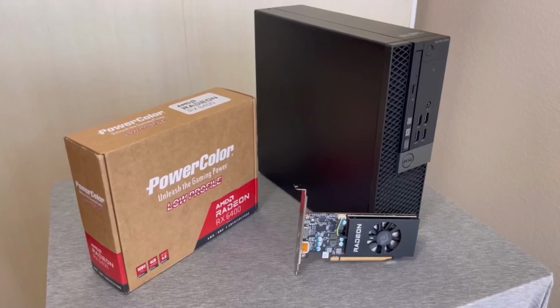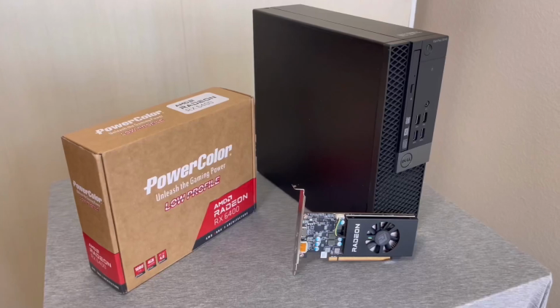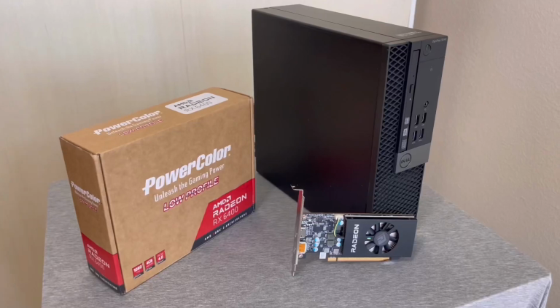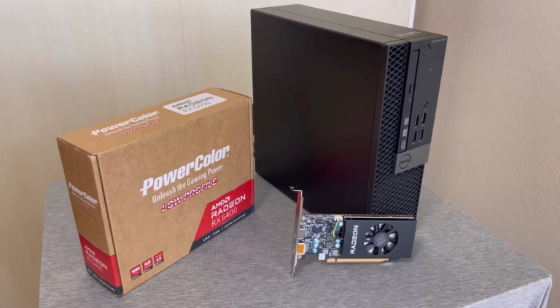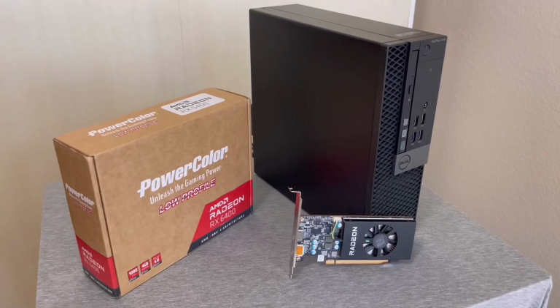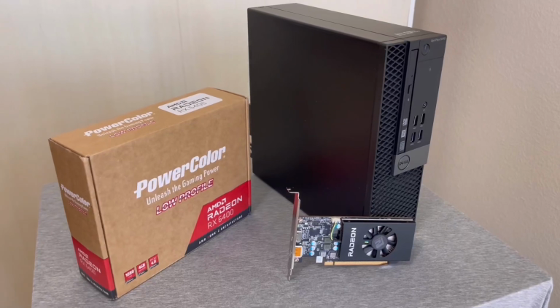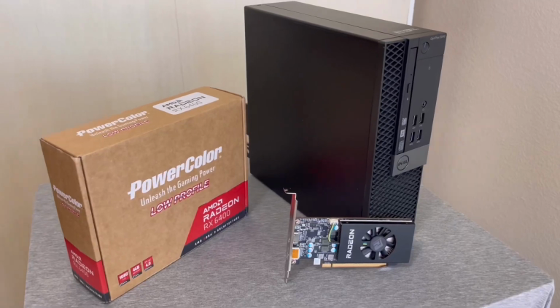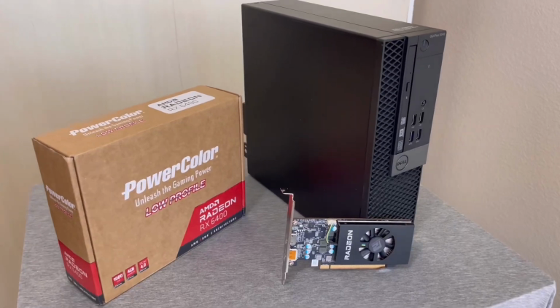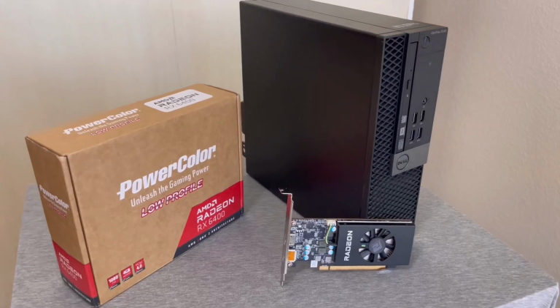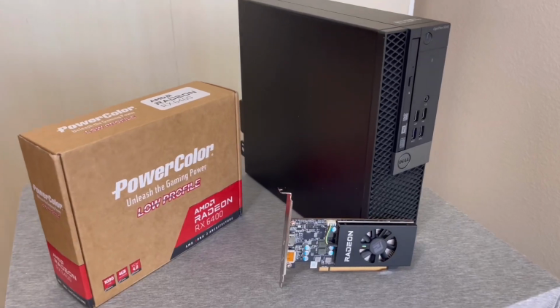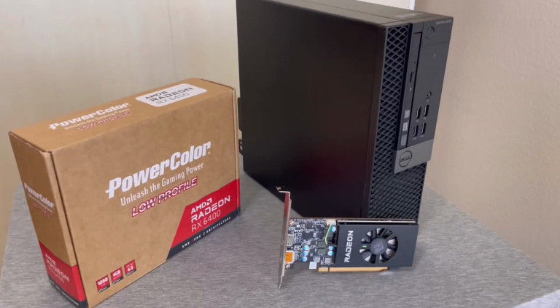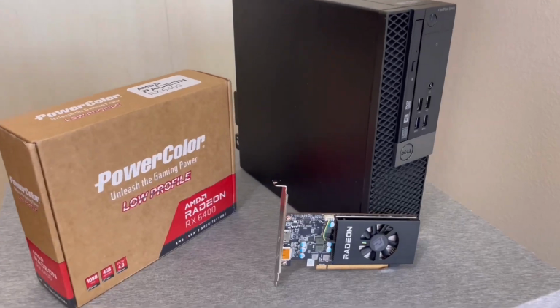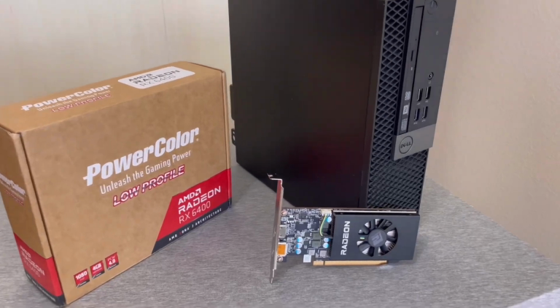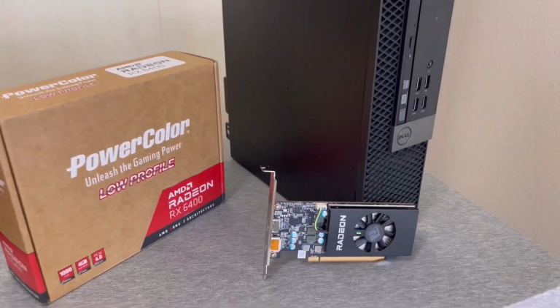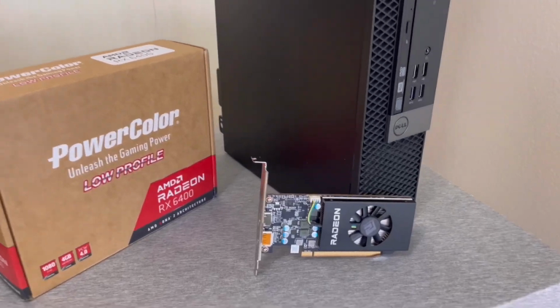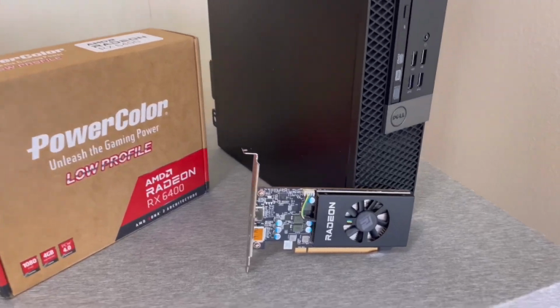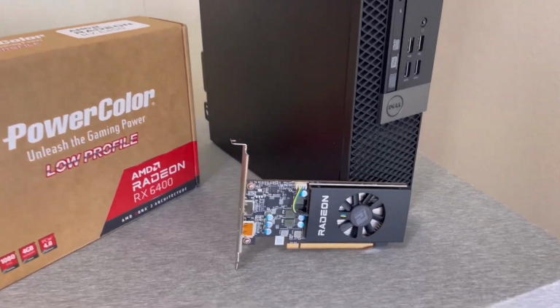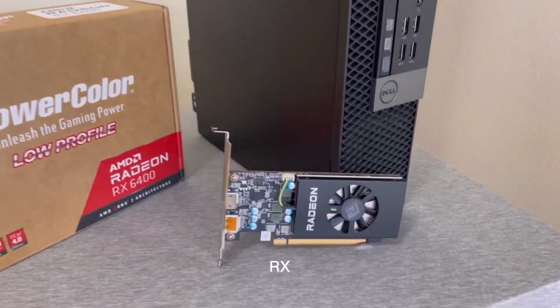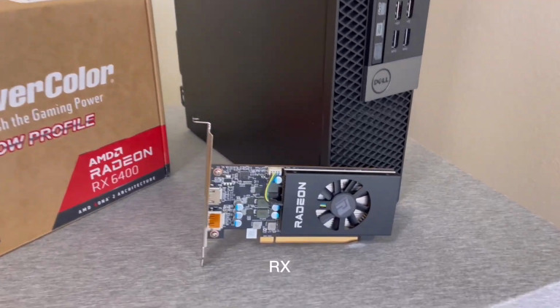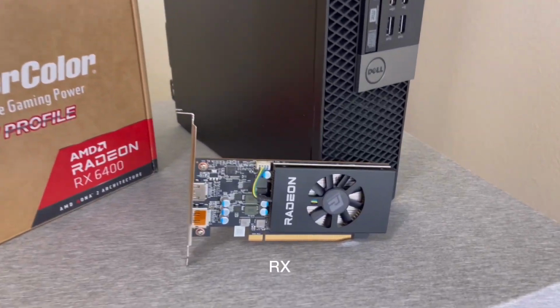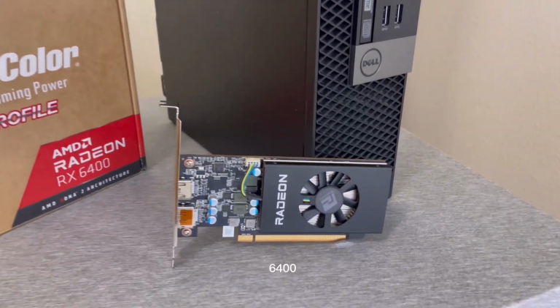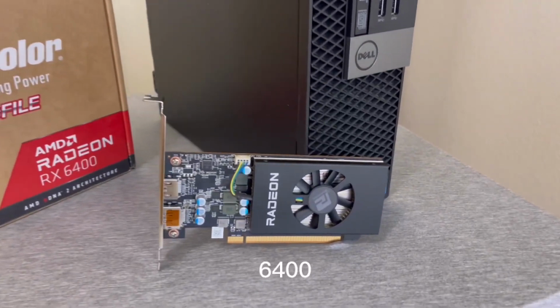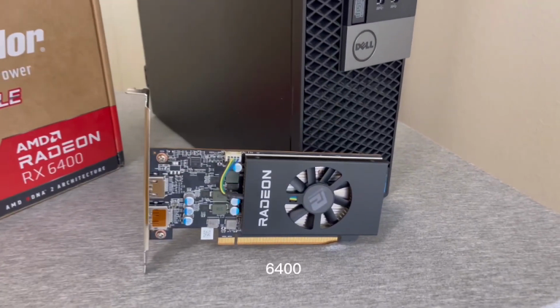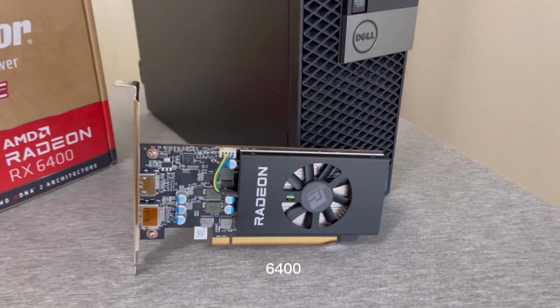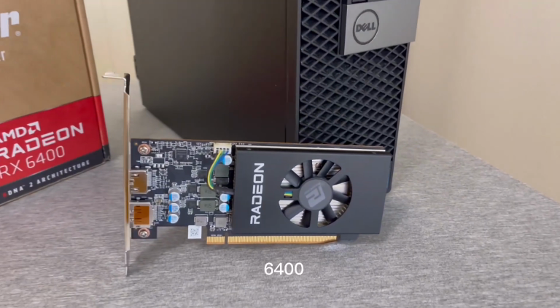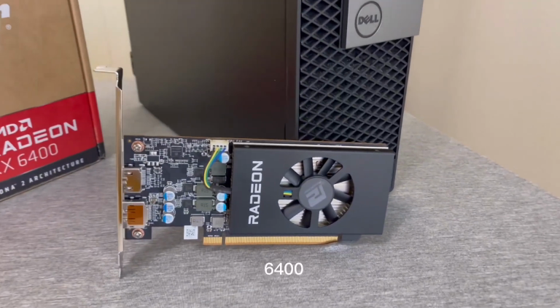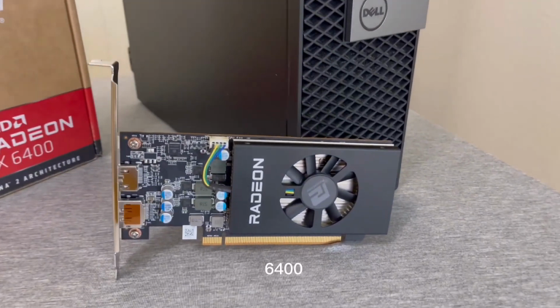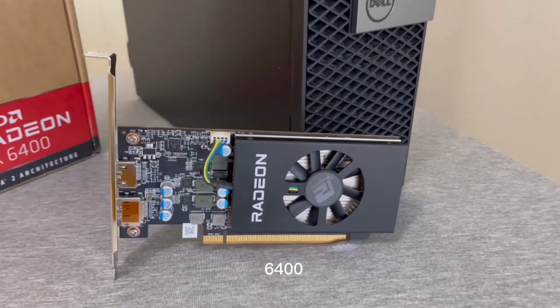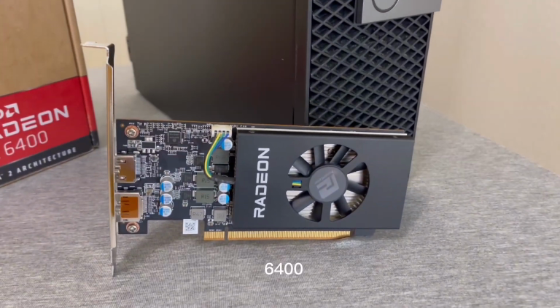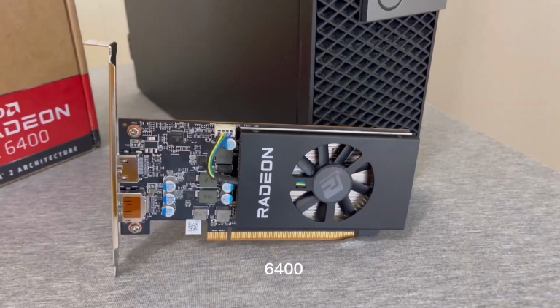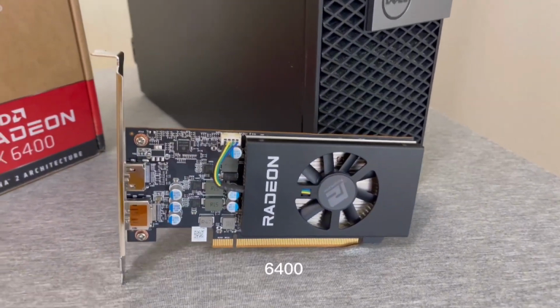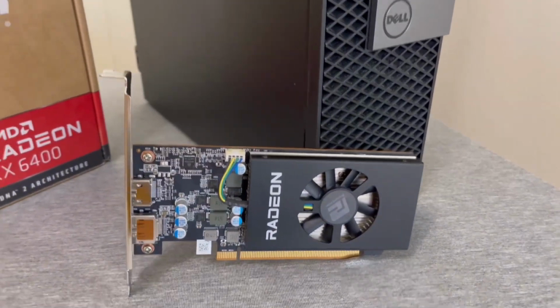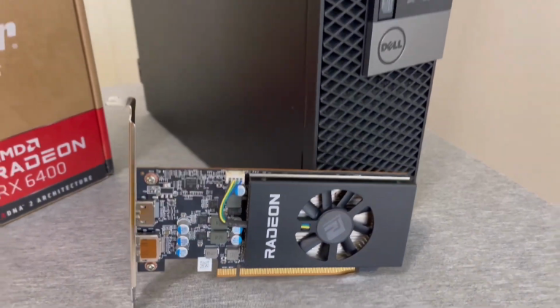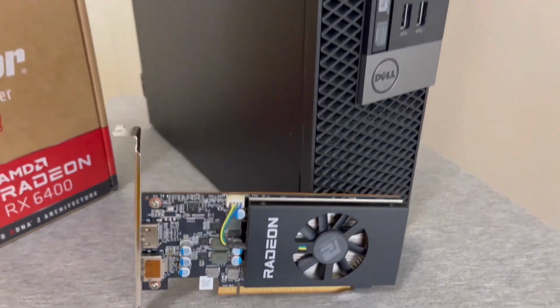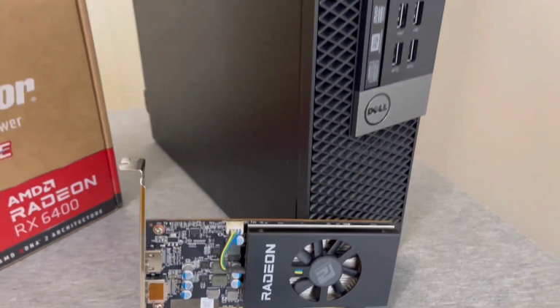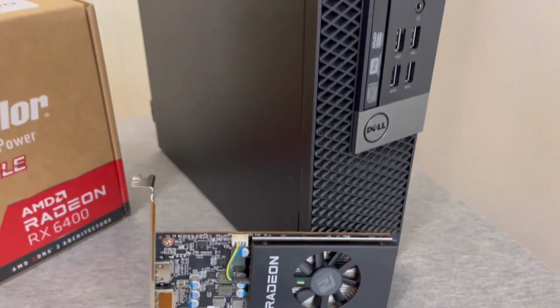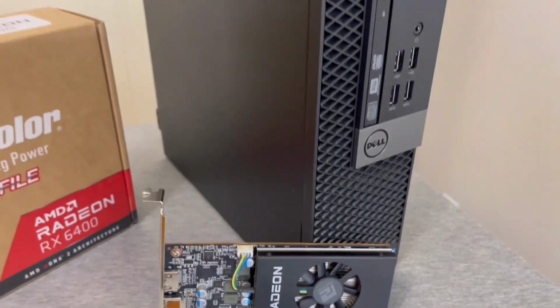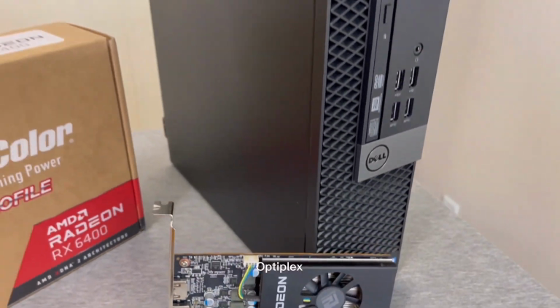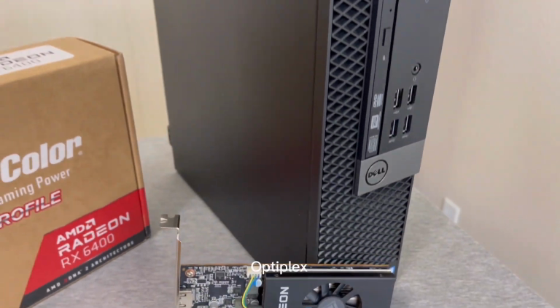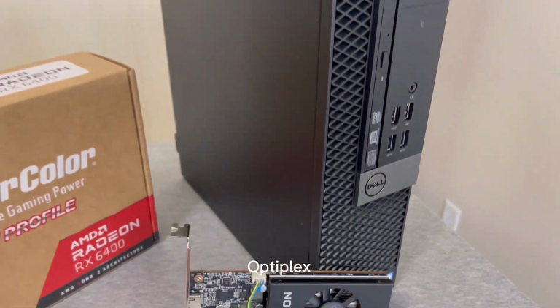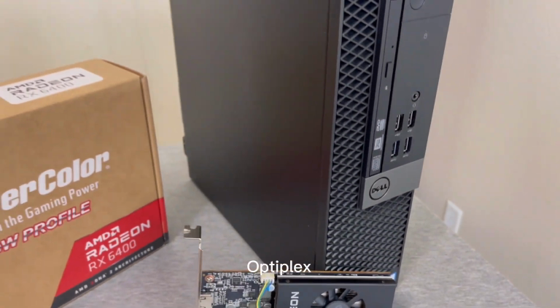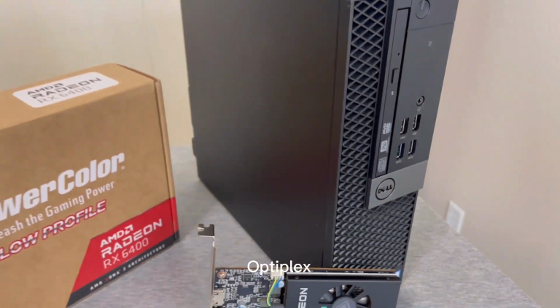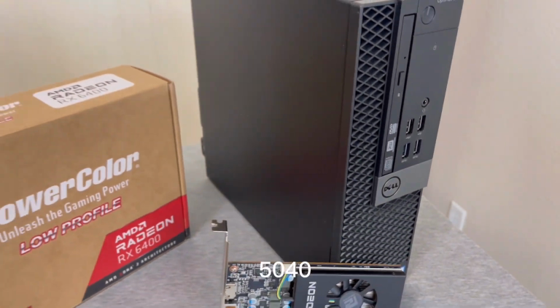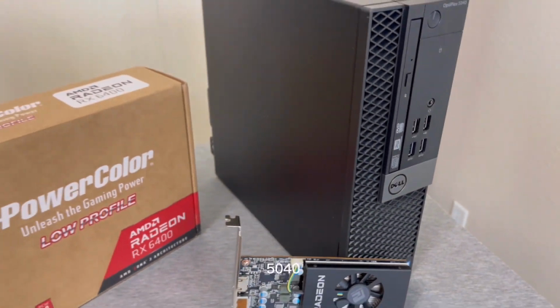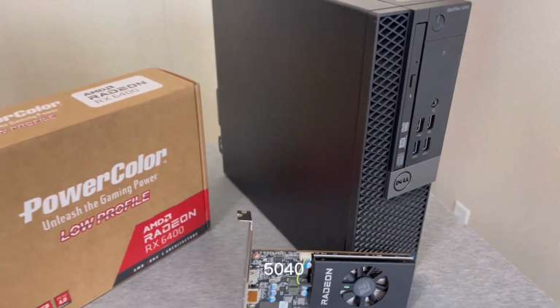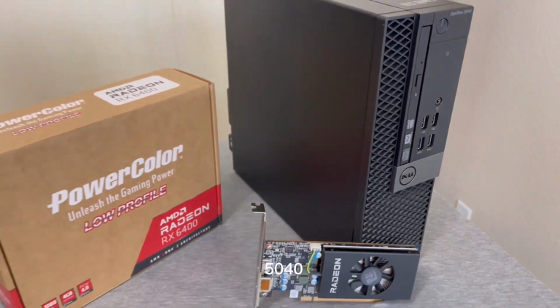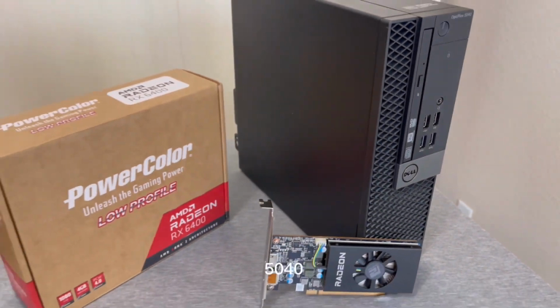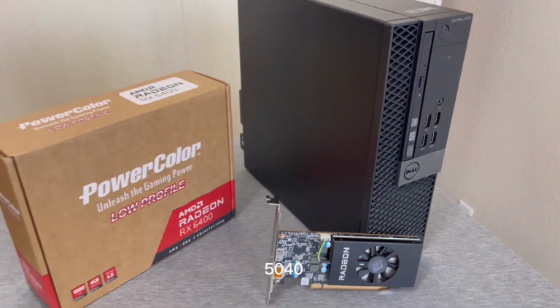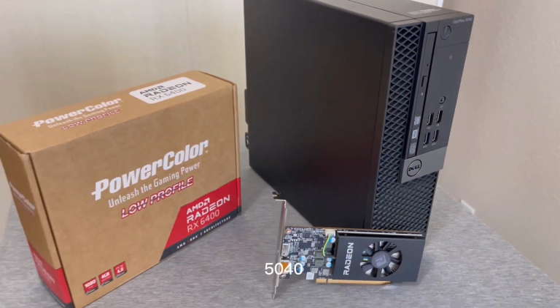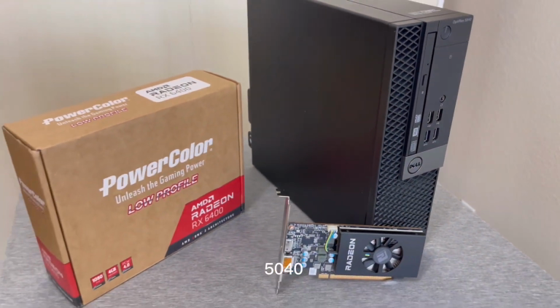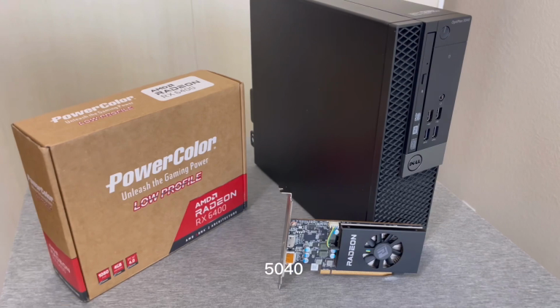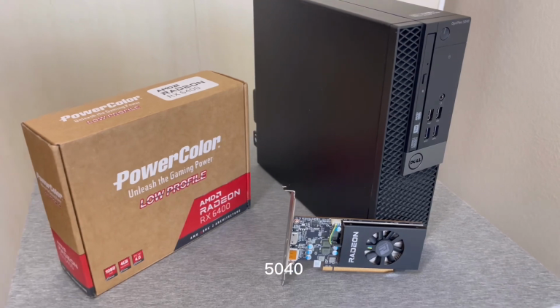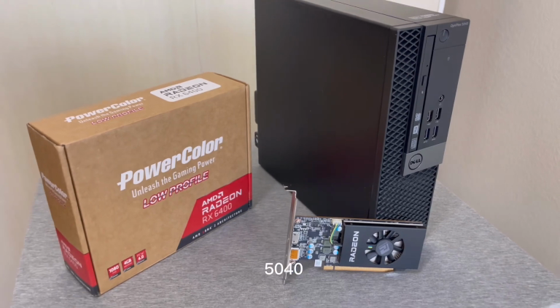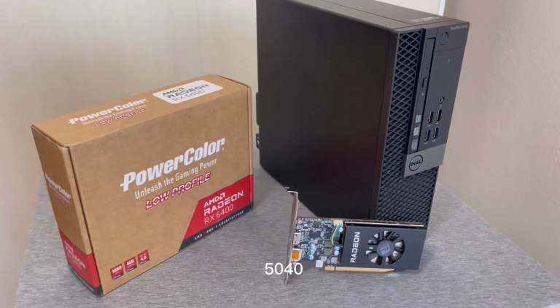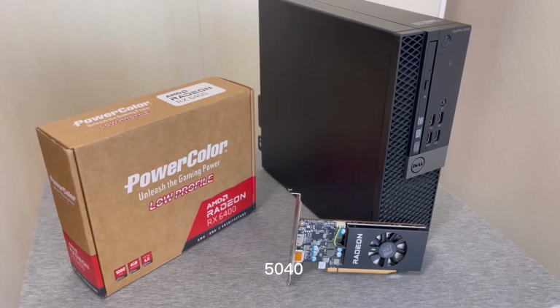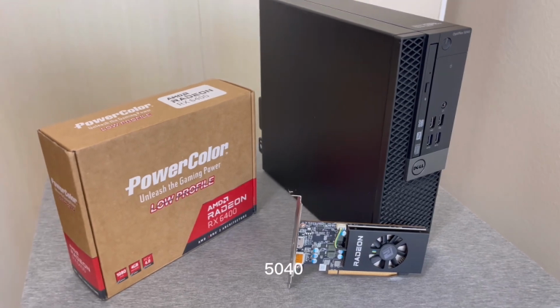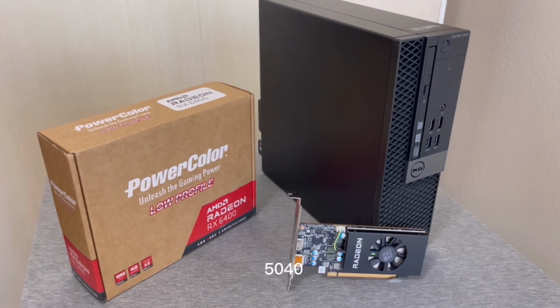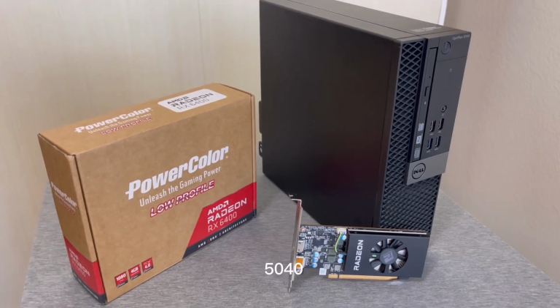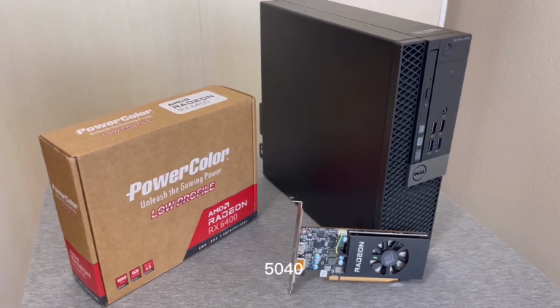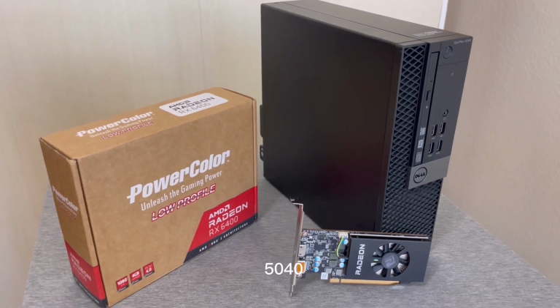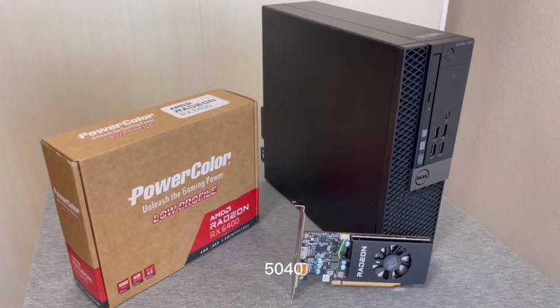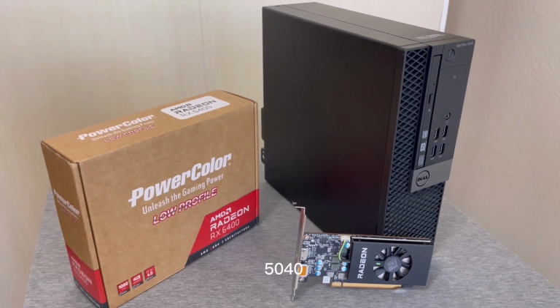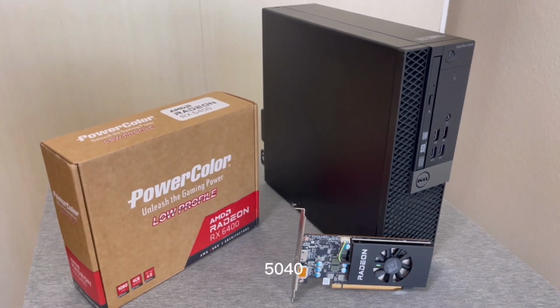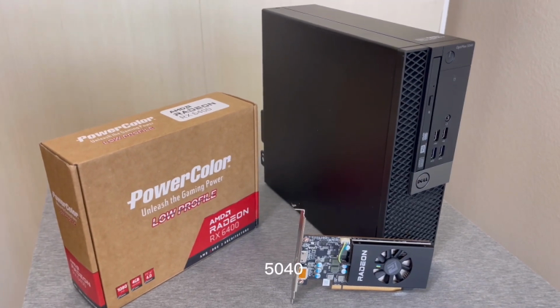Today we're going to be installing this RX 6400 into this Optiplex 5040 and see how it performs.